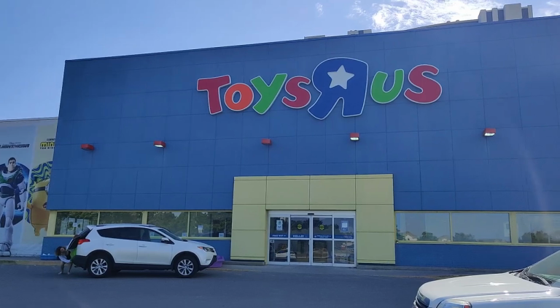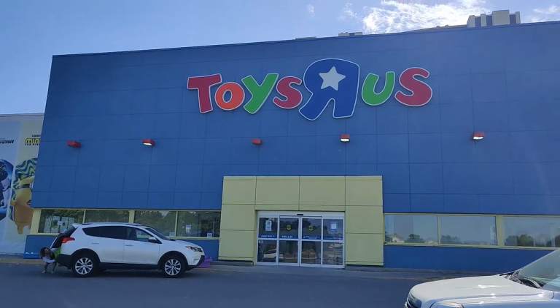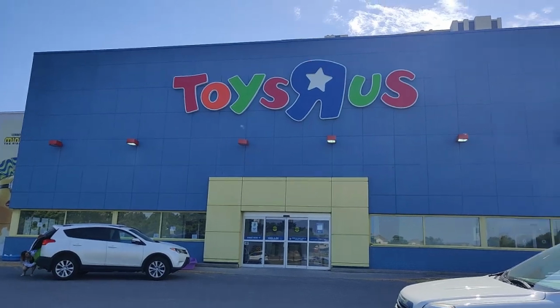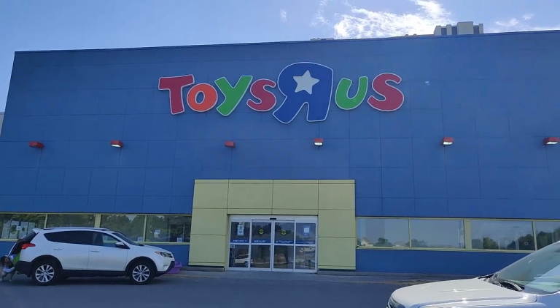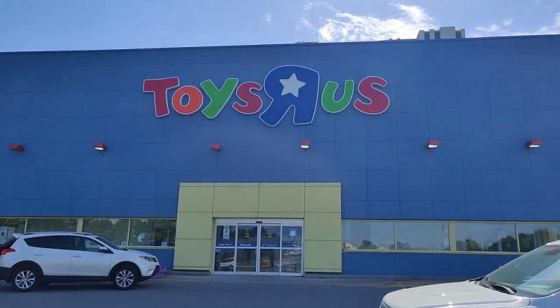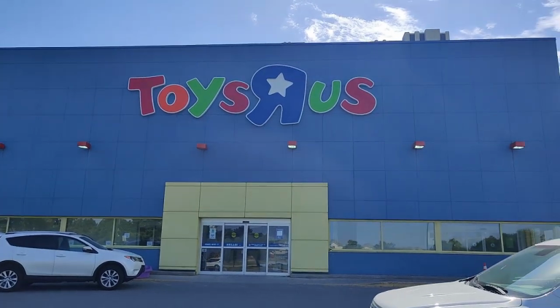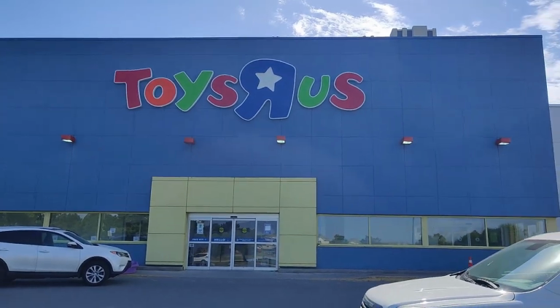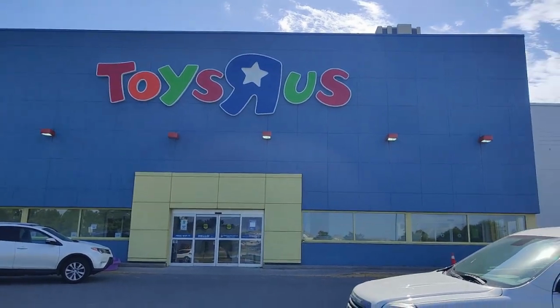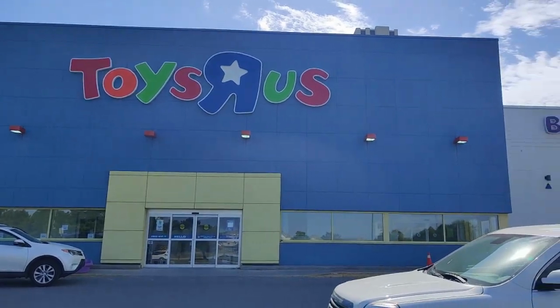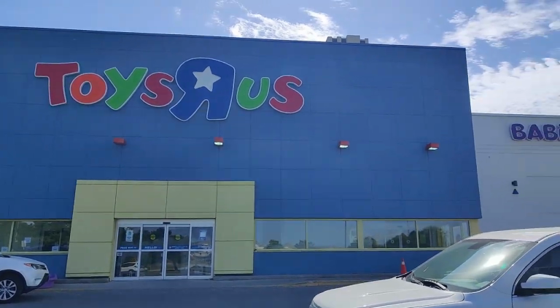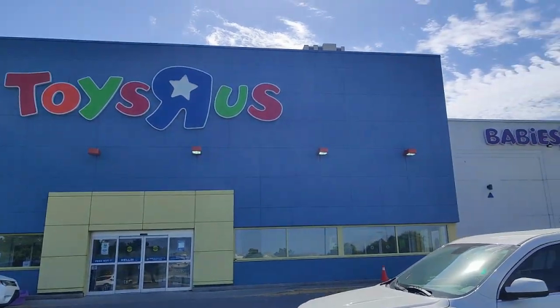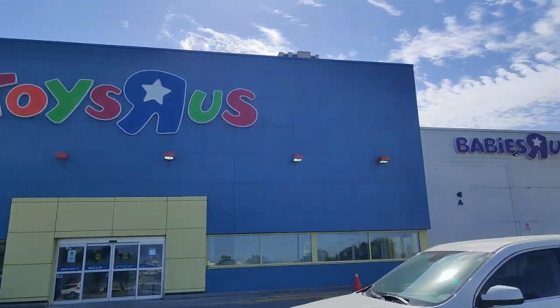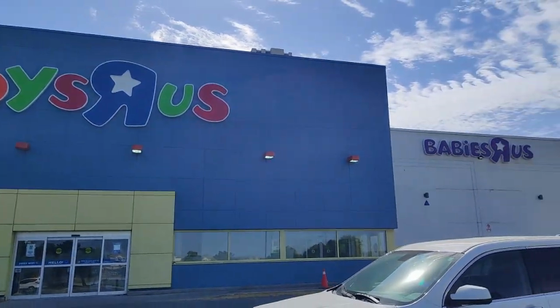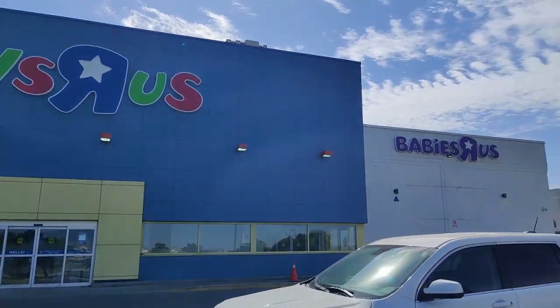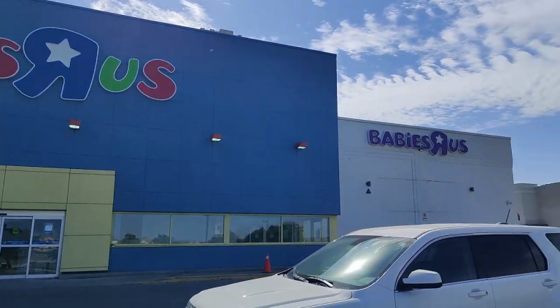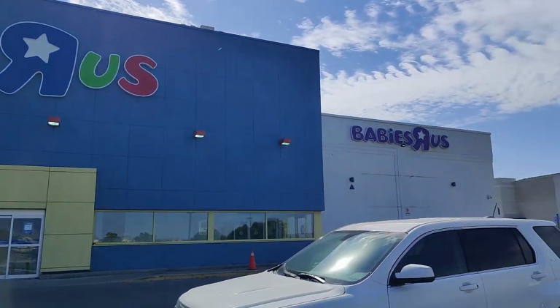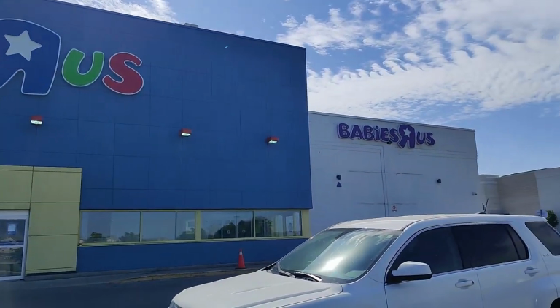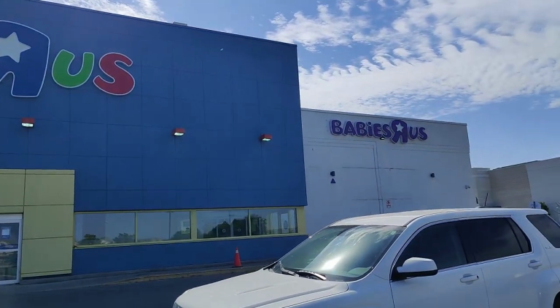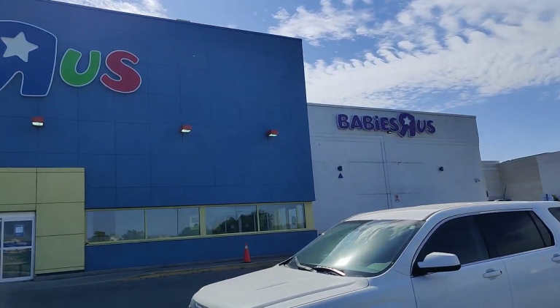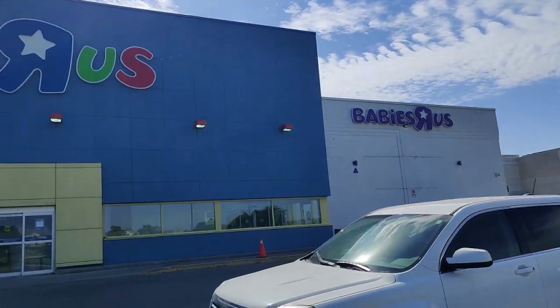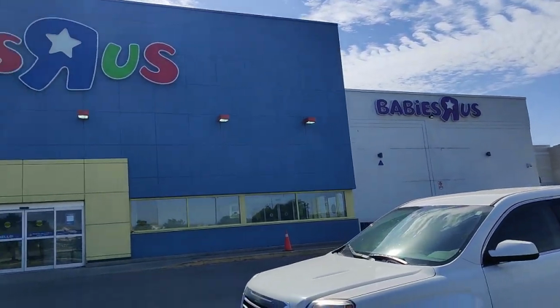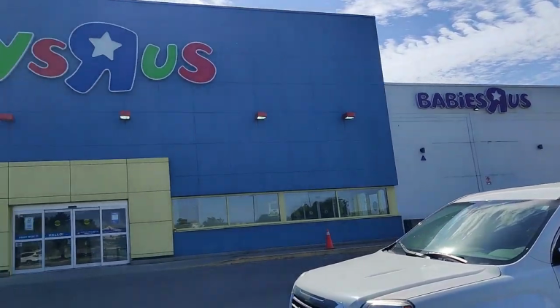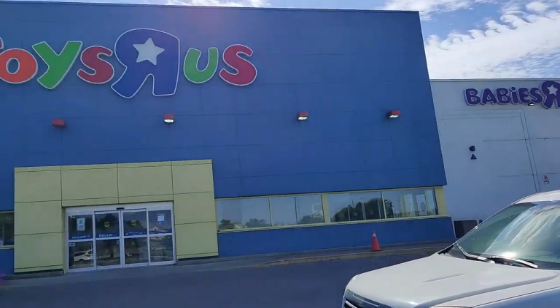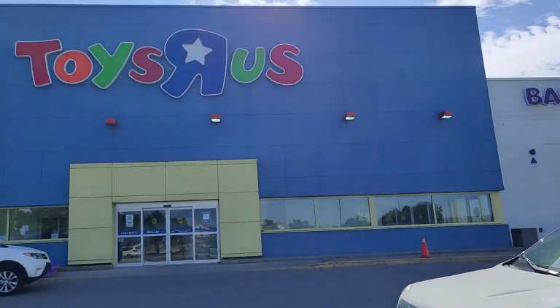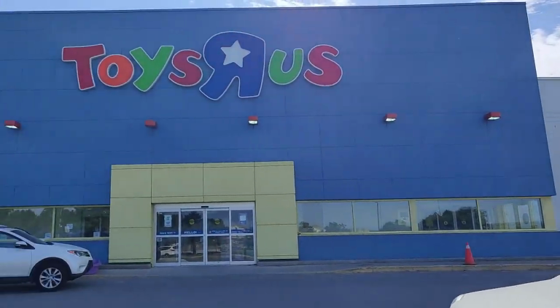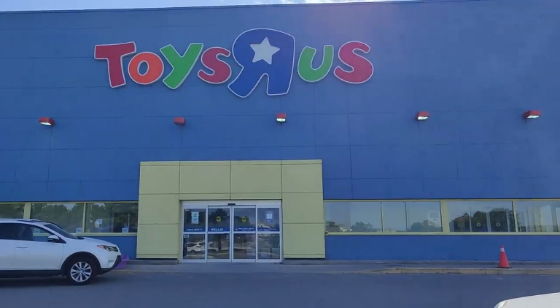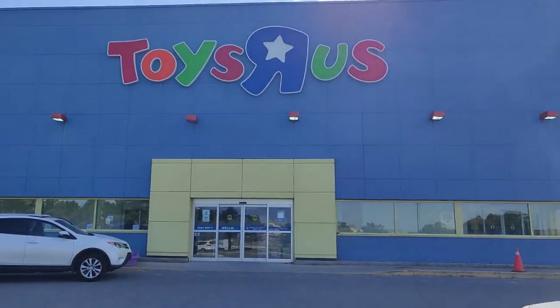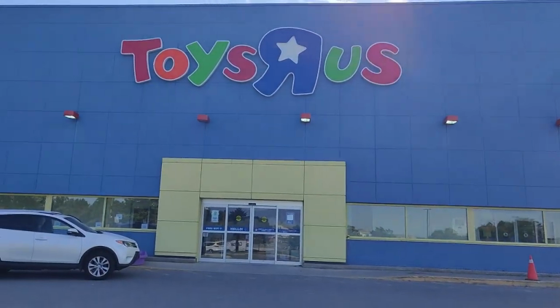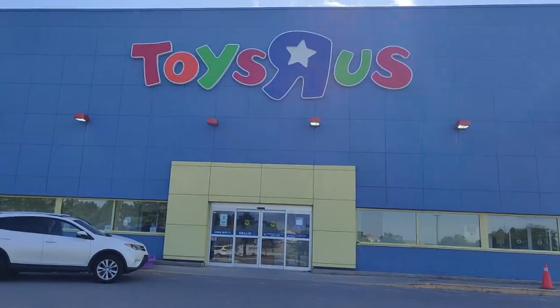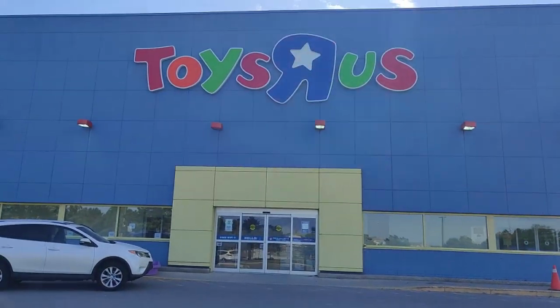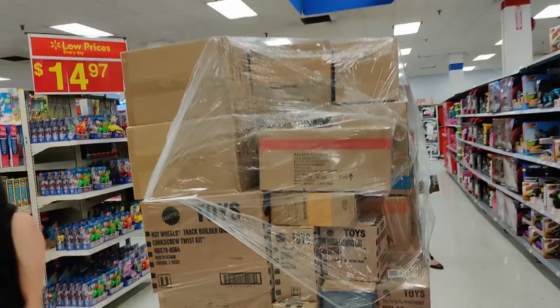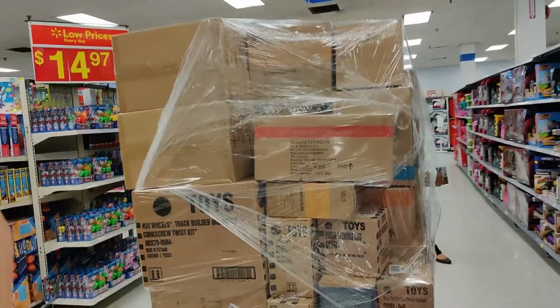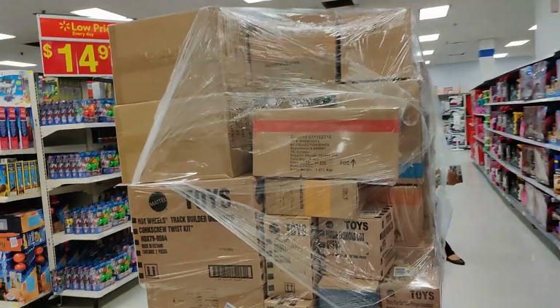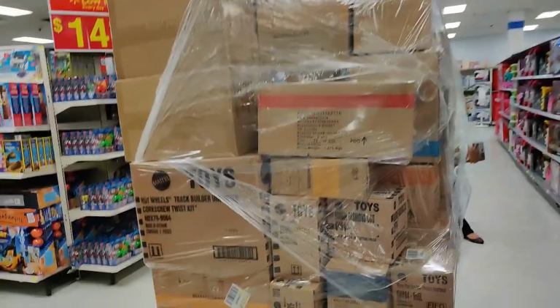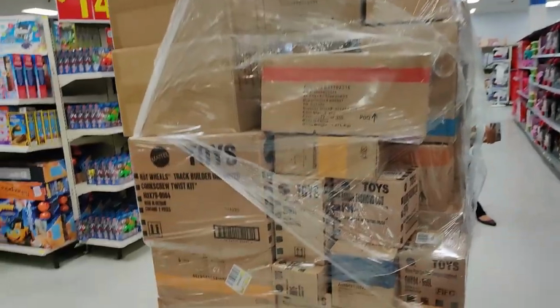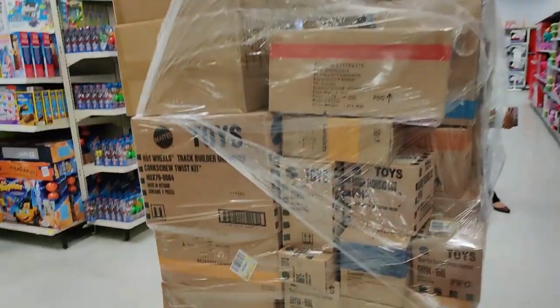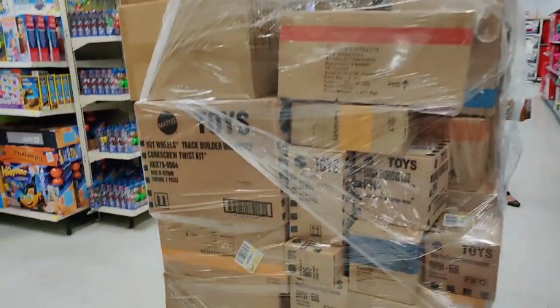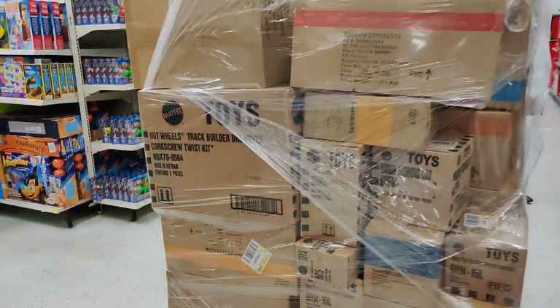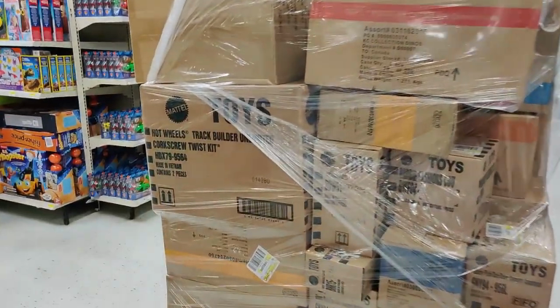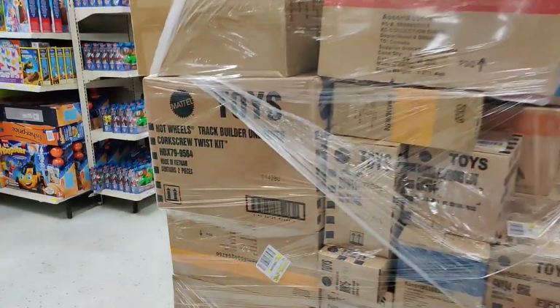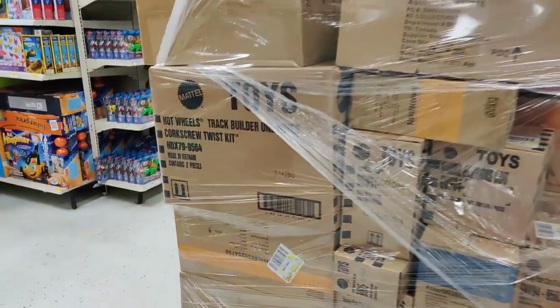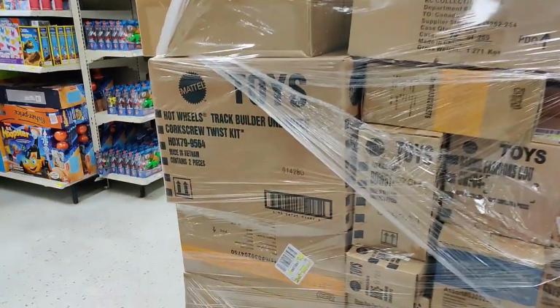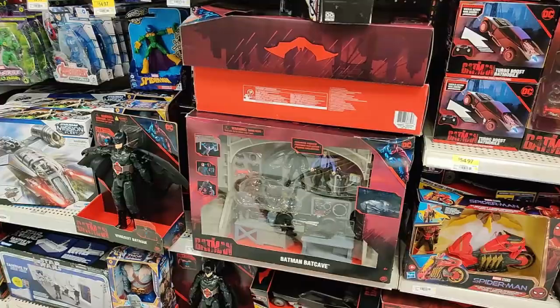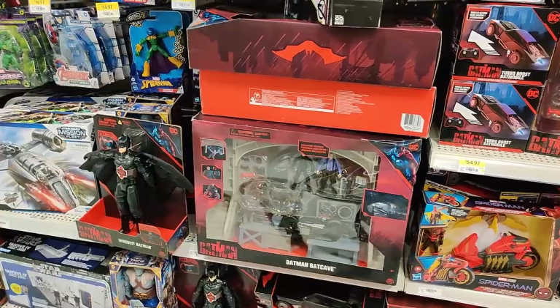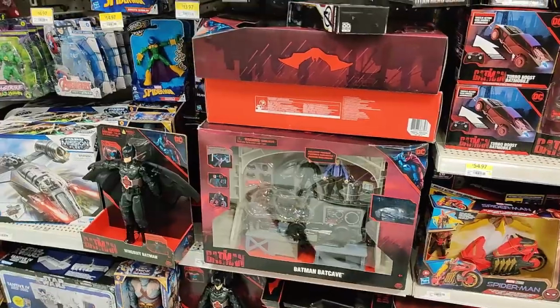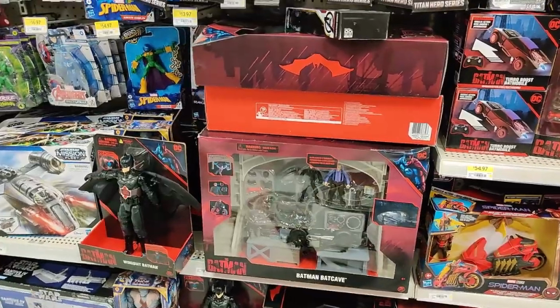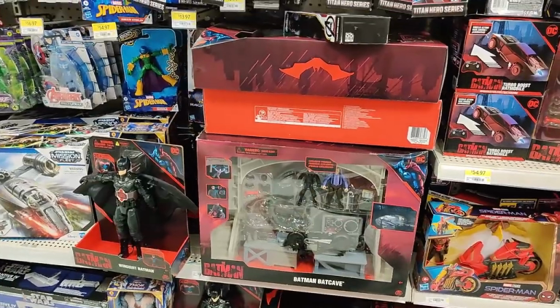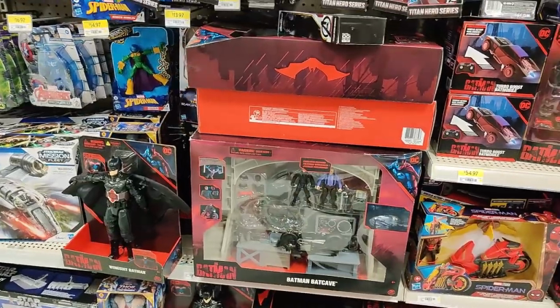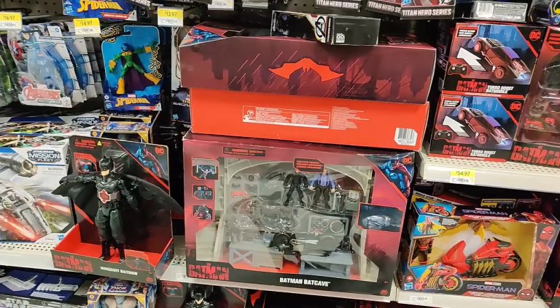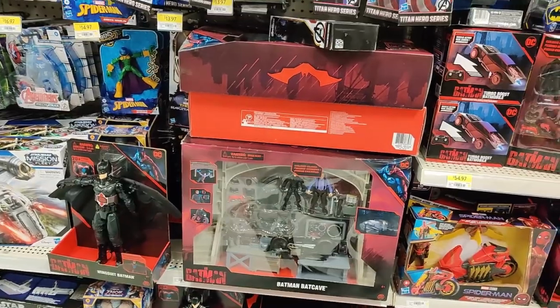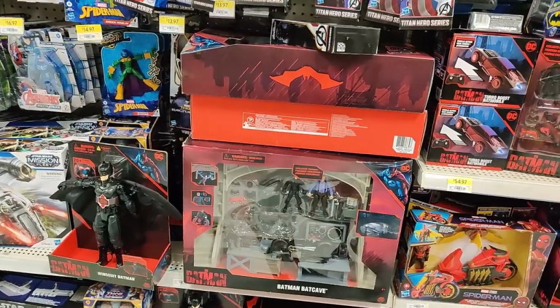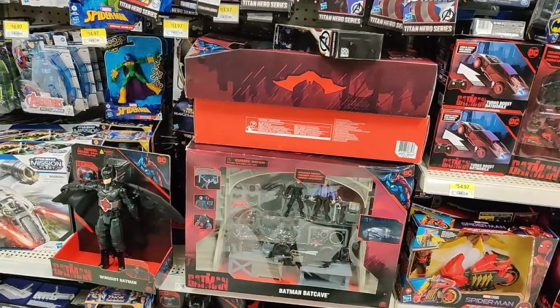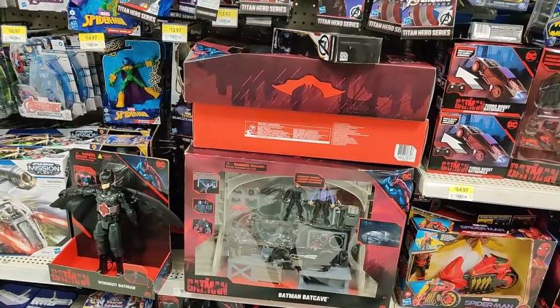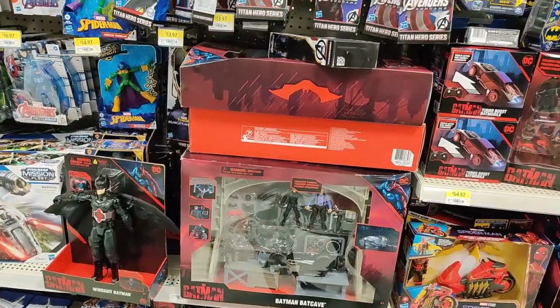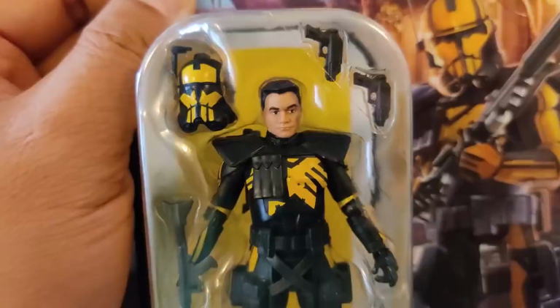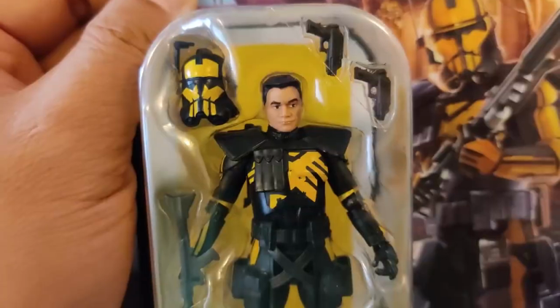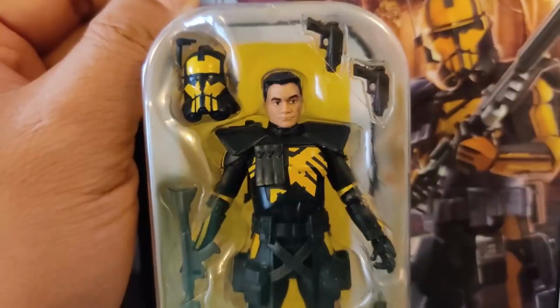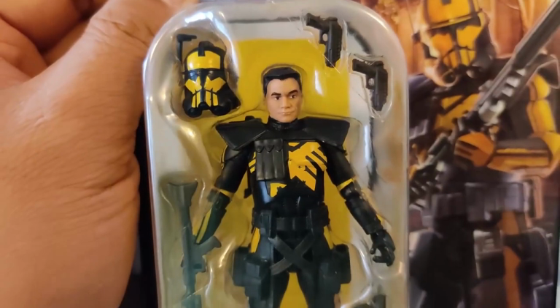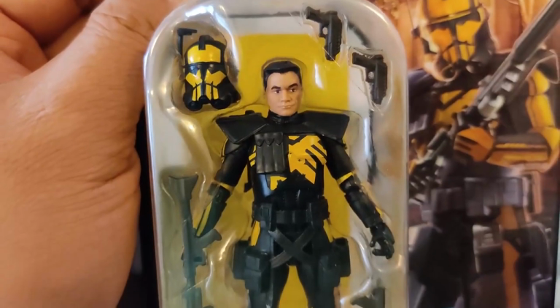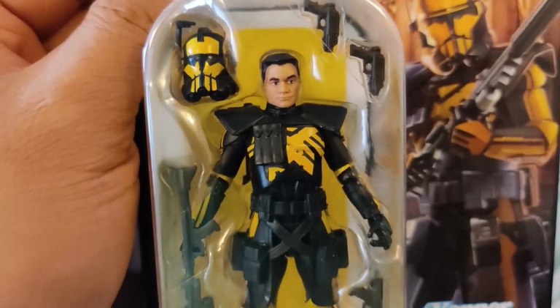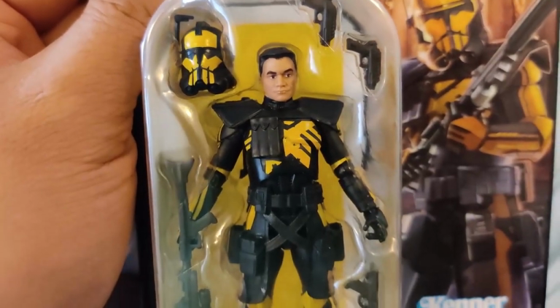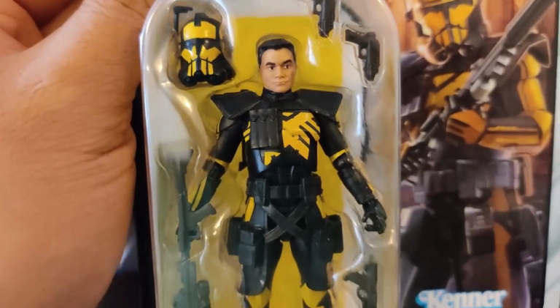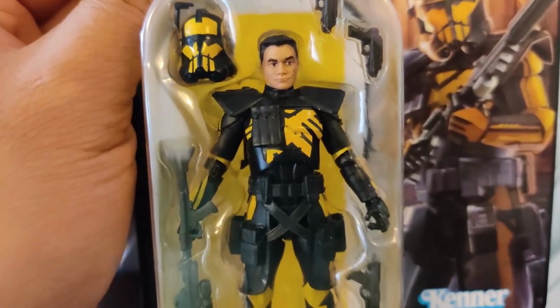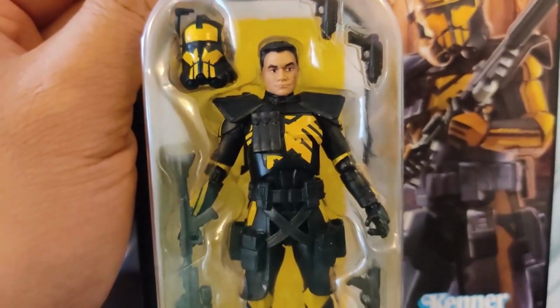All right, let's head into this Toys R Us here. Man, this place is massive. Looks like they're refreshing. I don't know if they're not selling — it's never looked better.